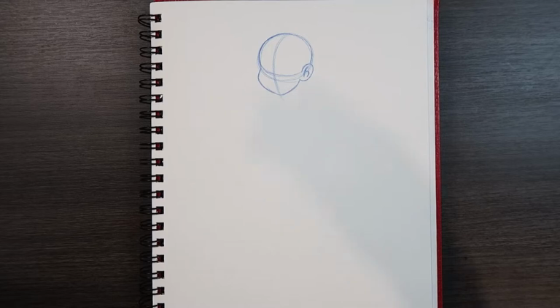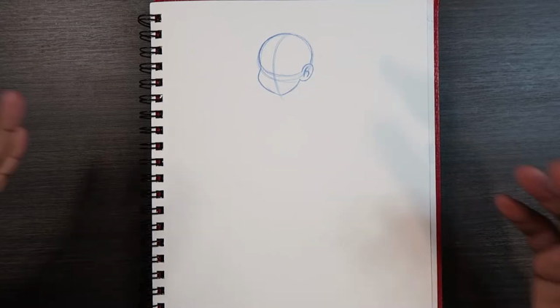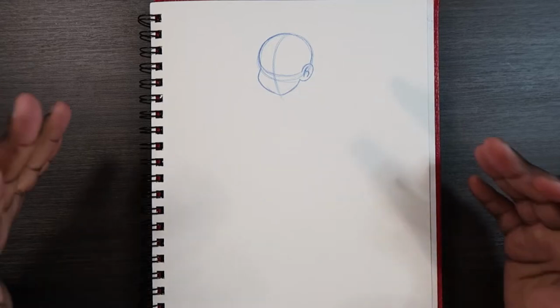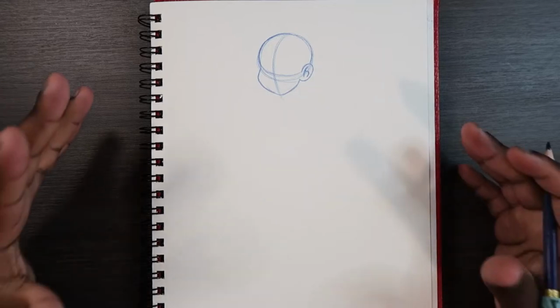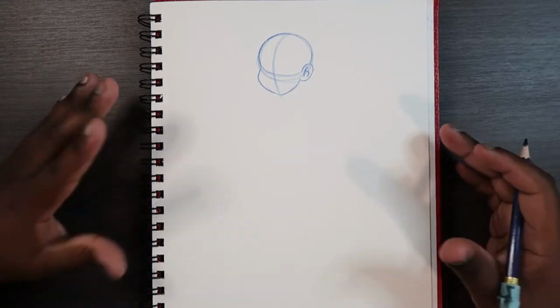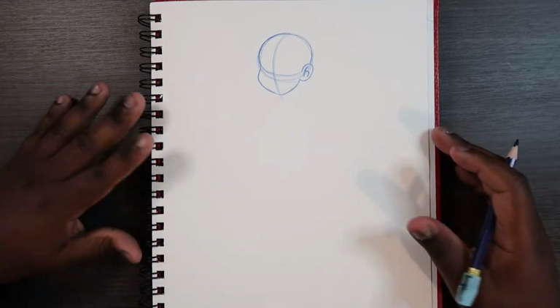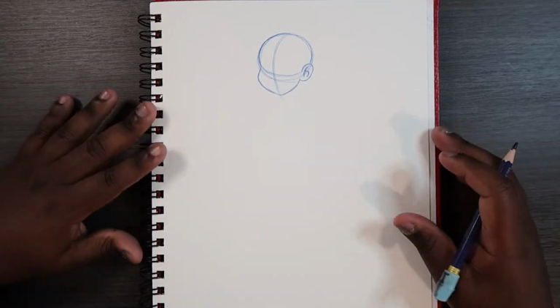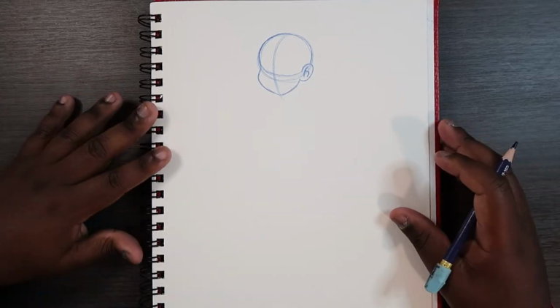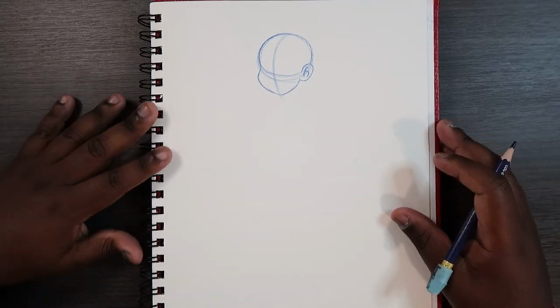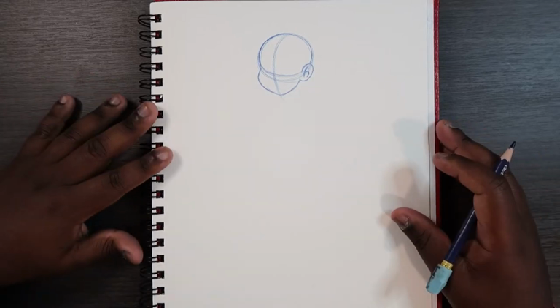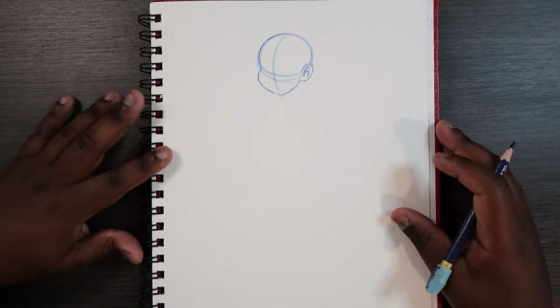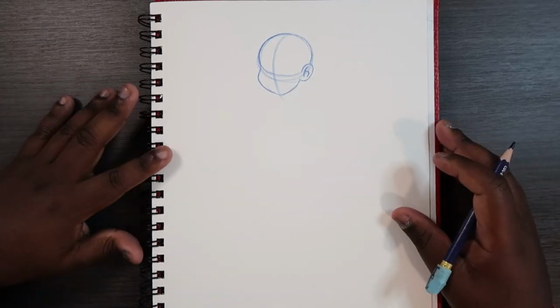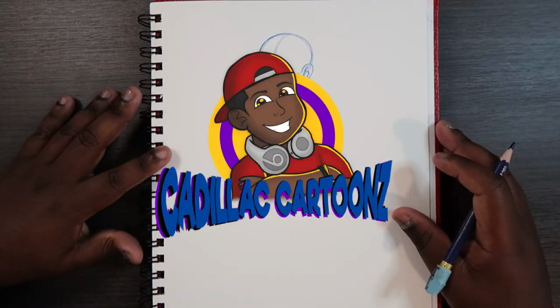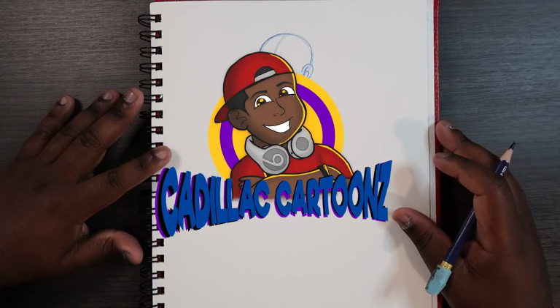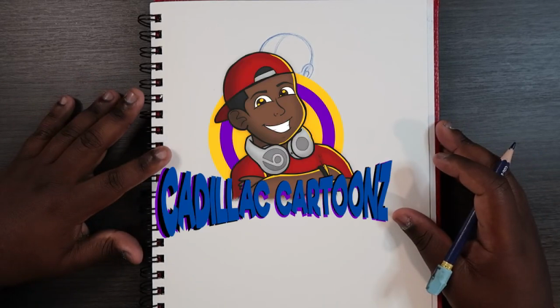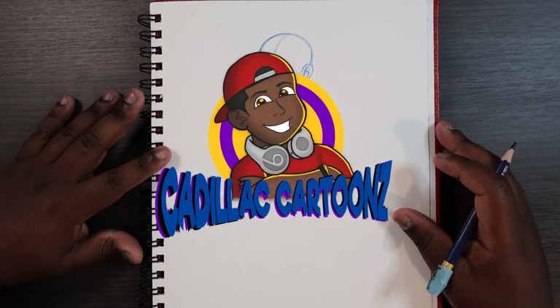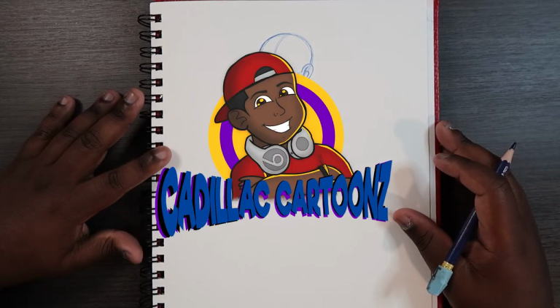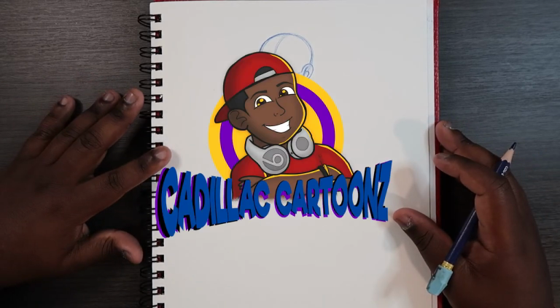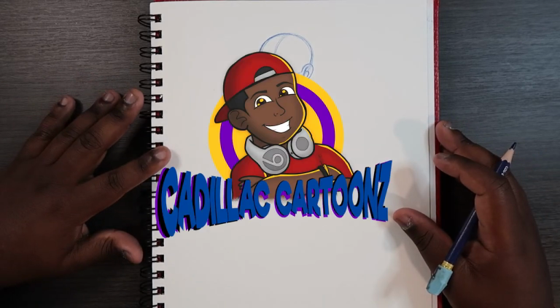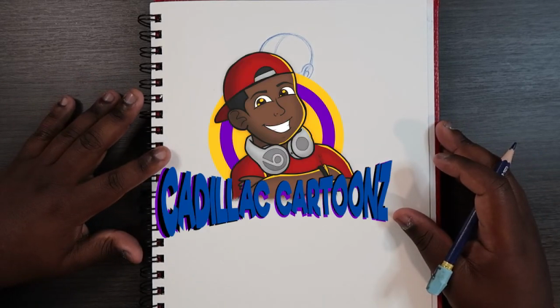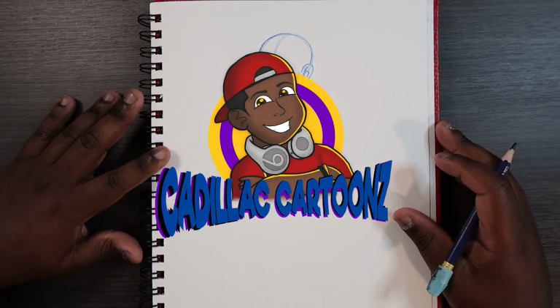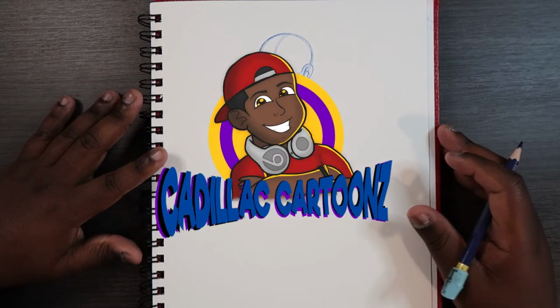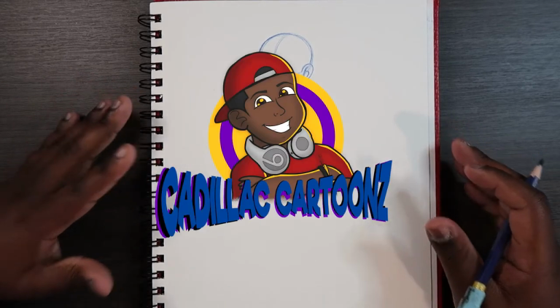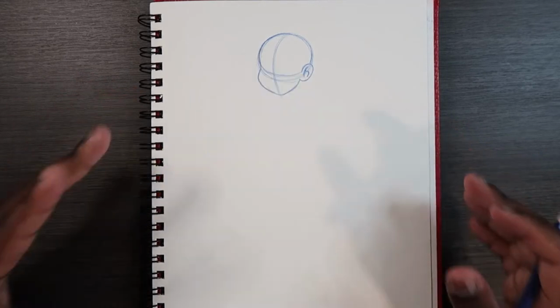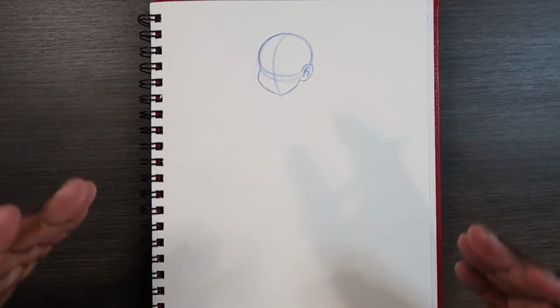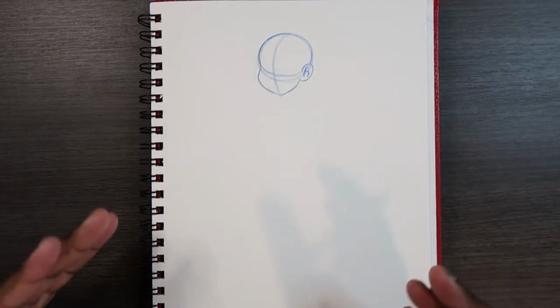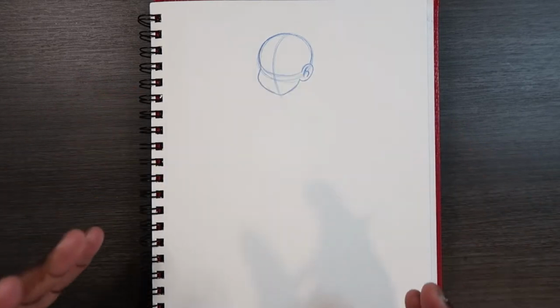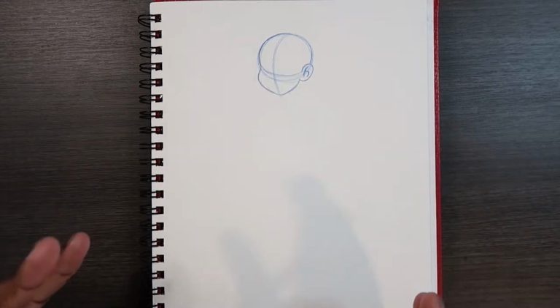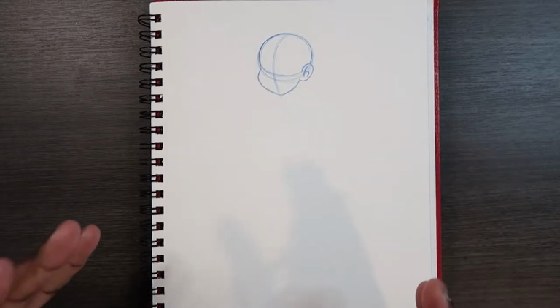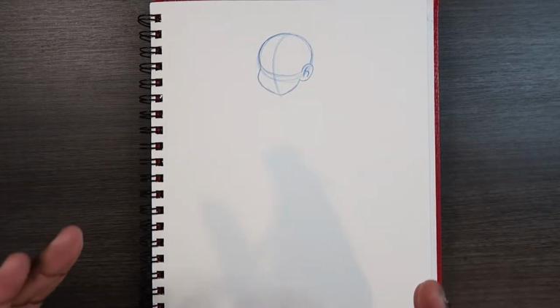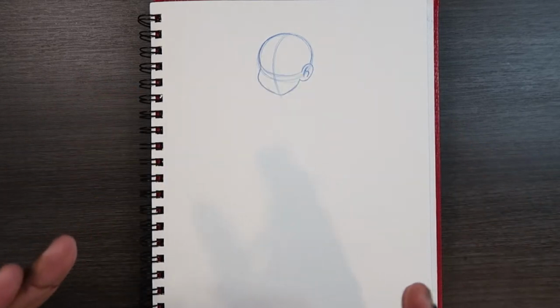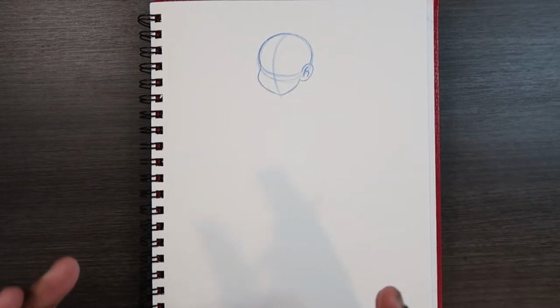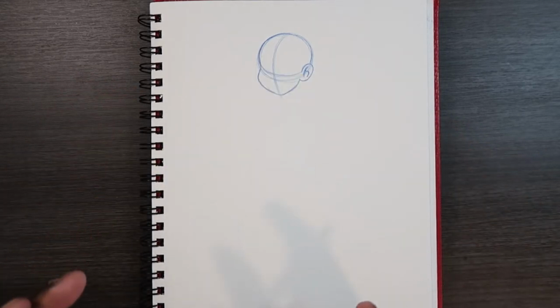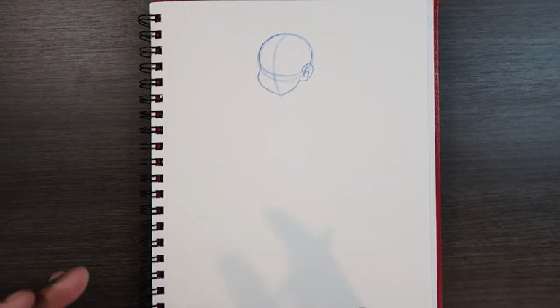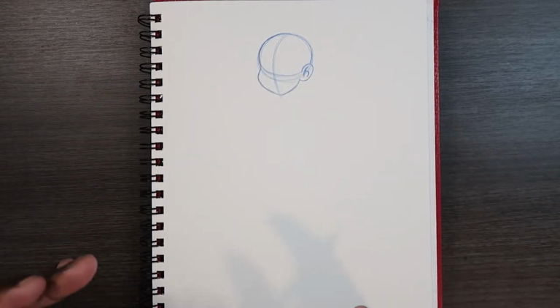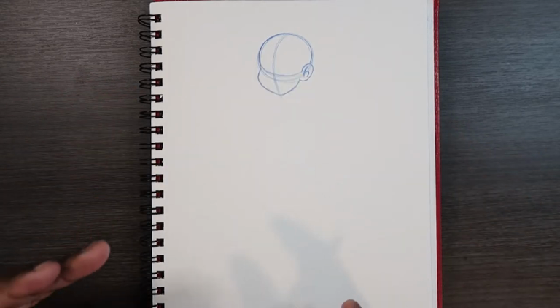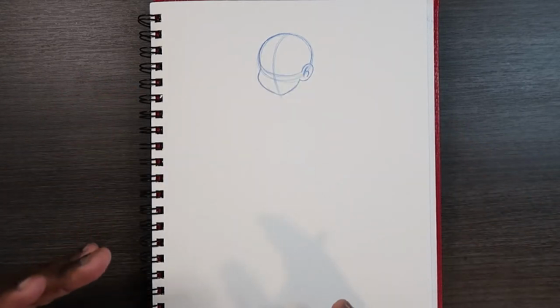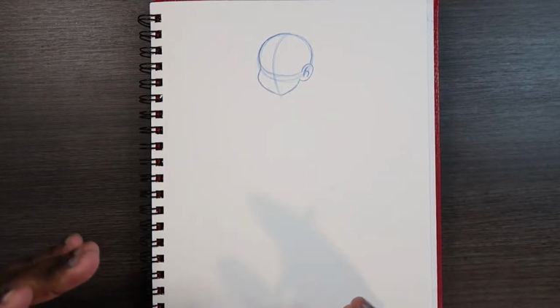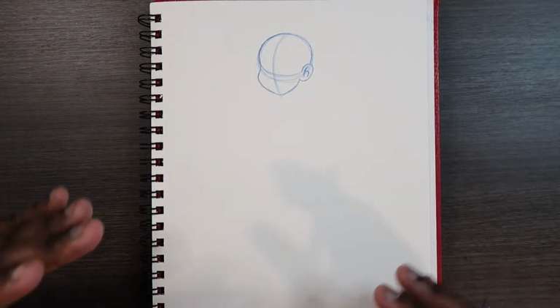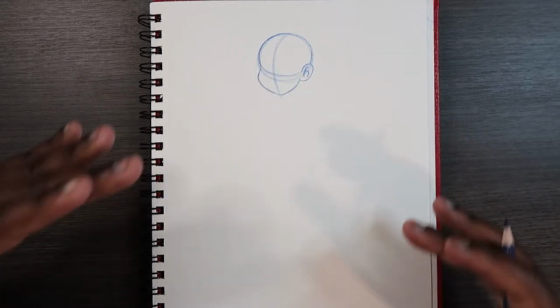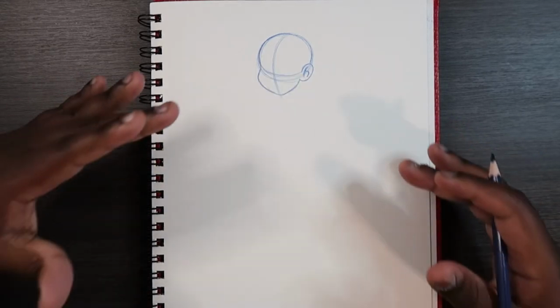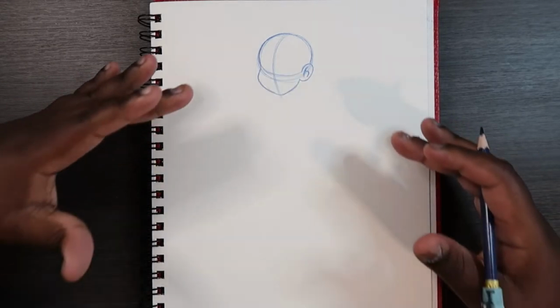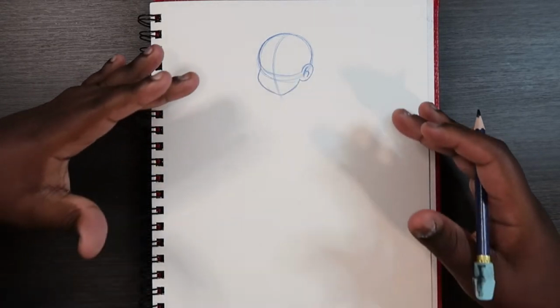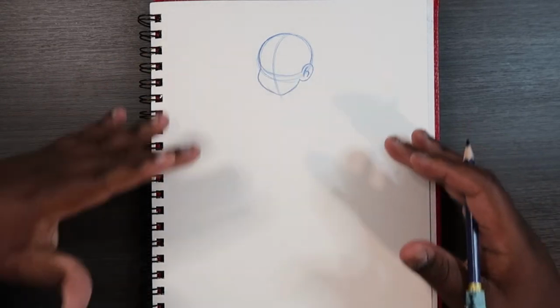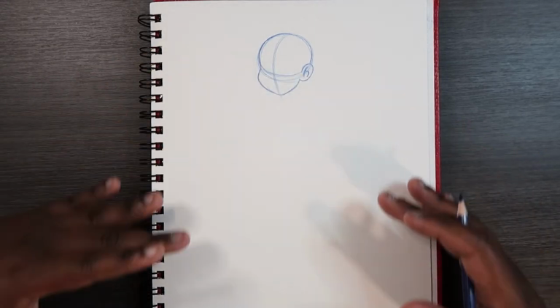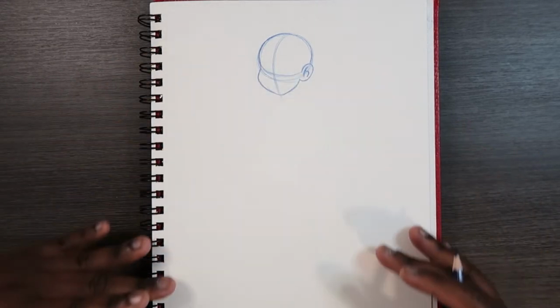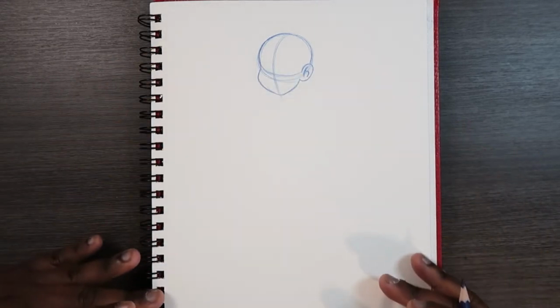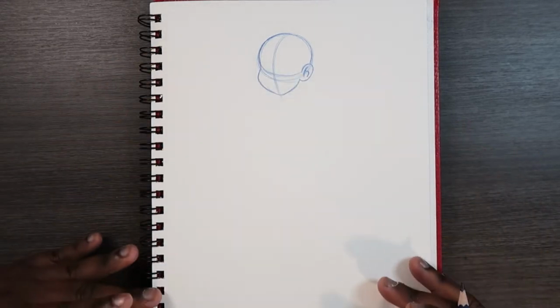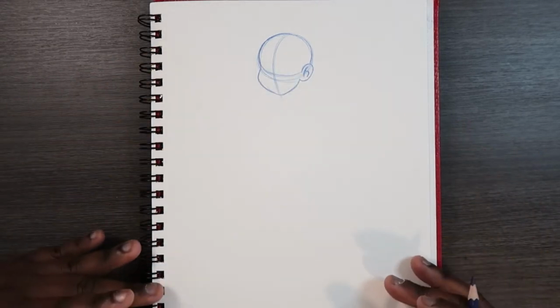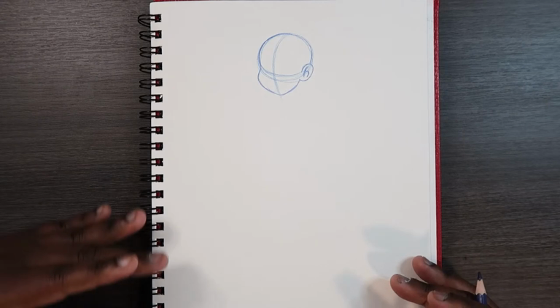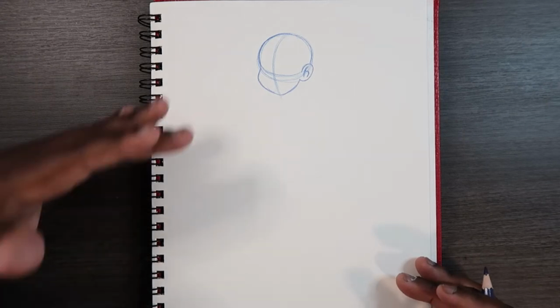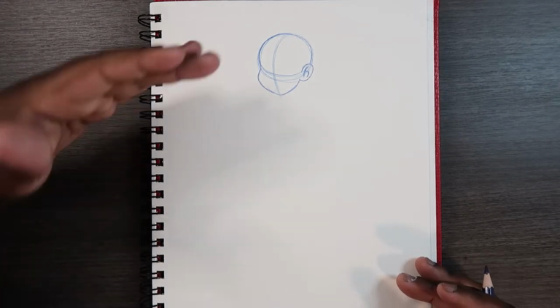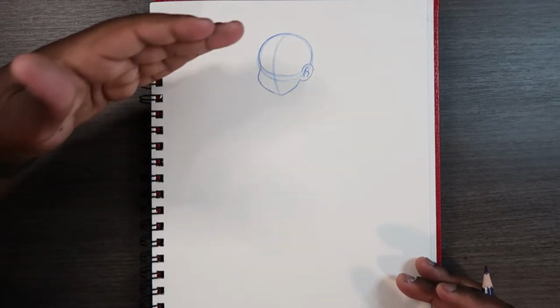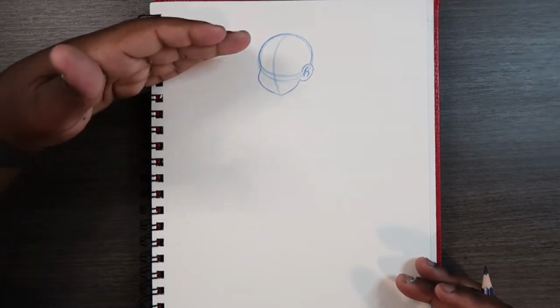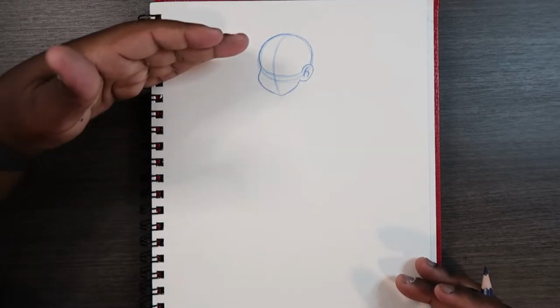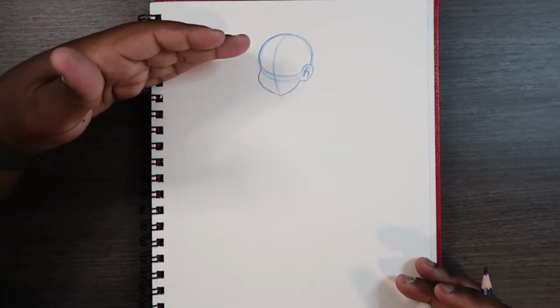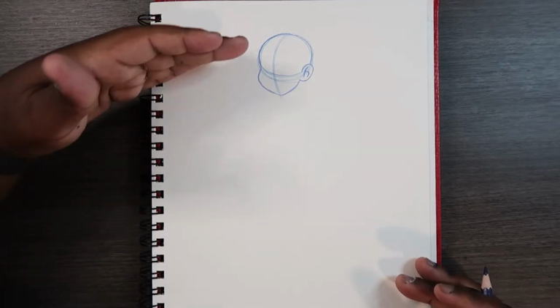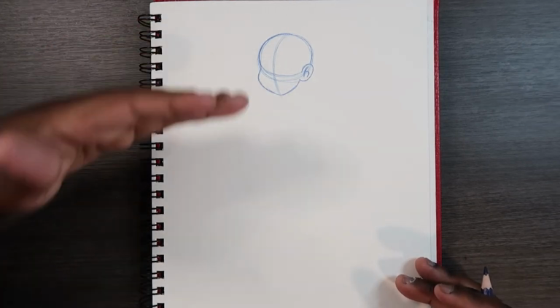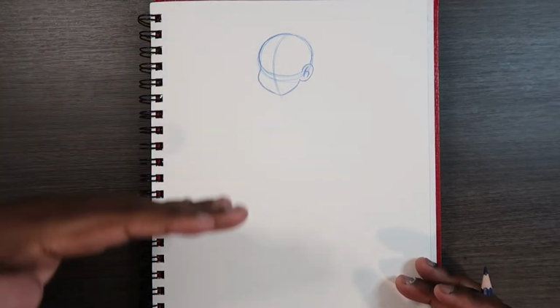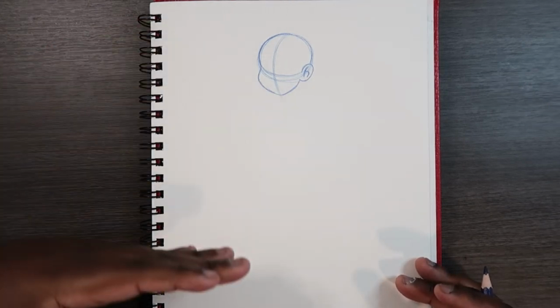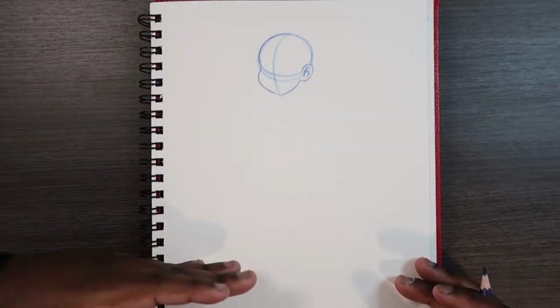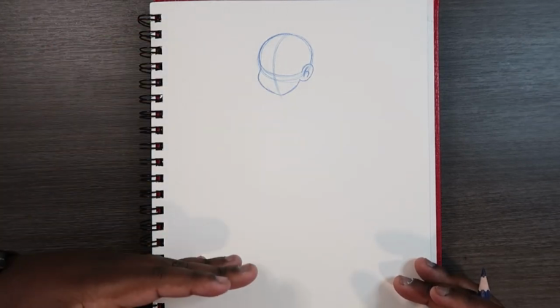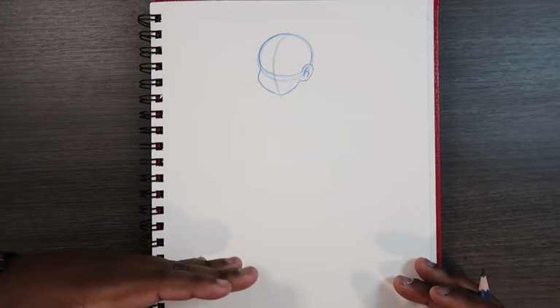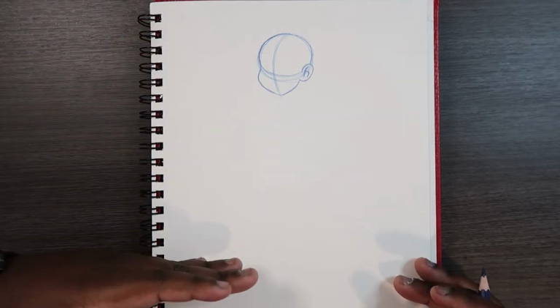What's good everybody? Welcome back to Cadillac Cartoons and today I'm going to show you how to draw the male body from head to toe.